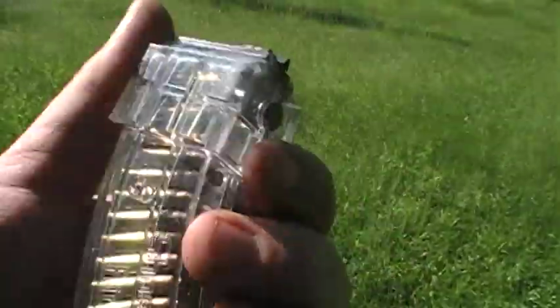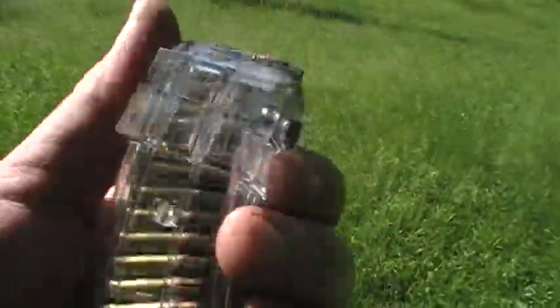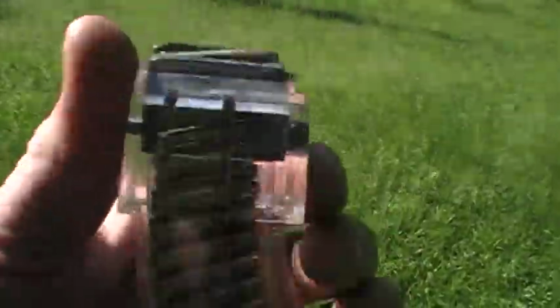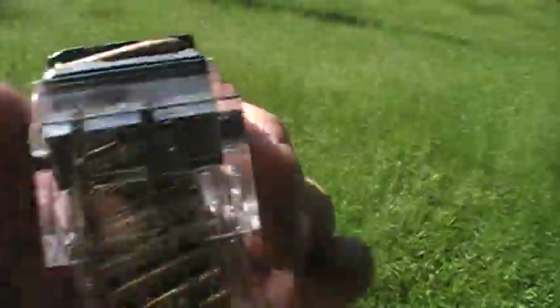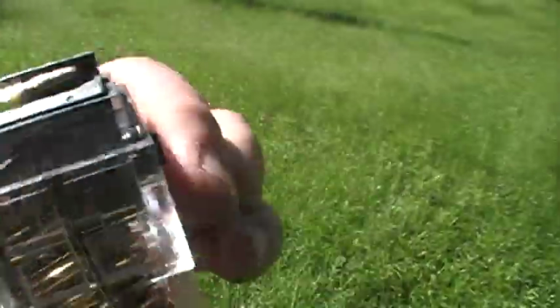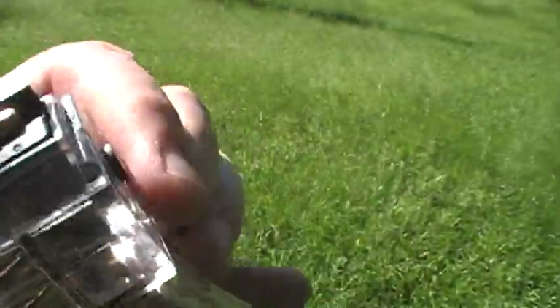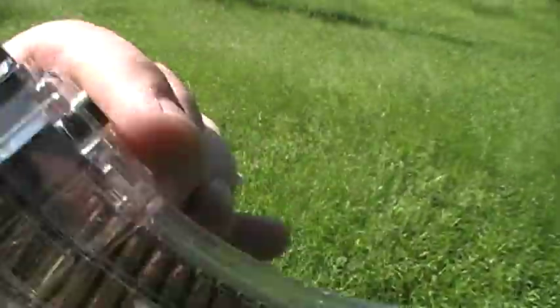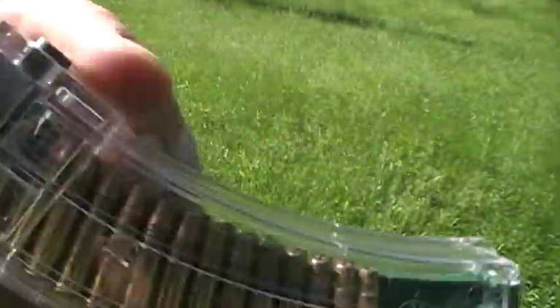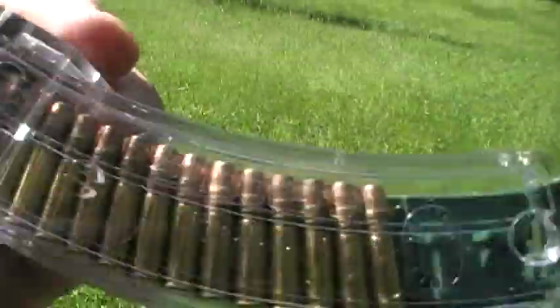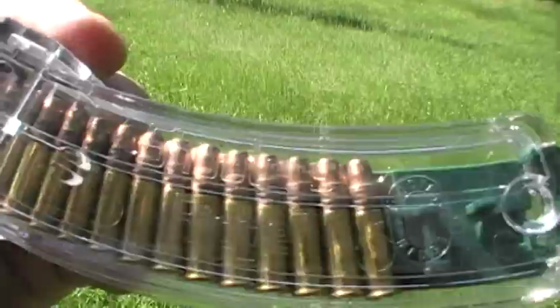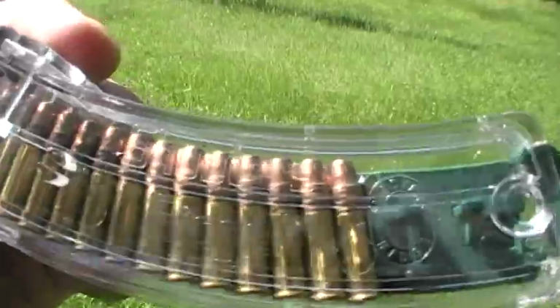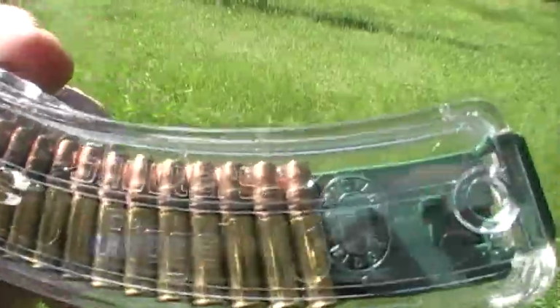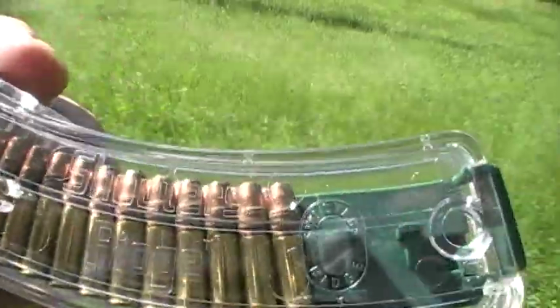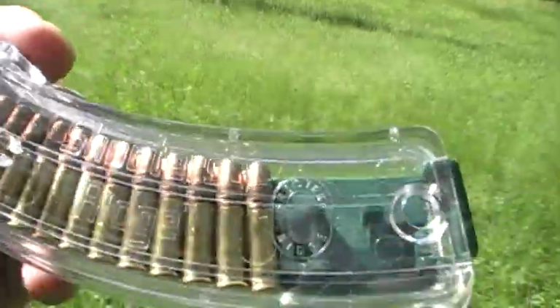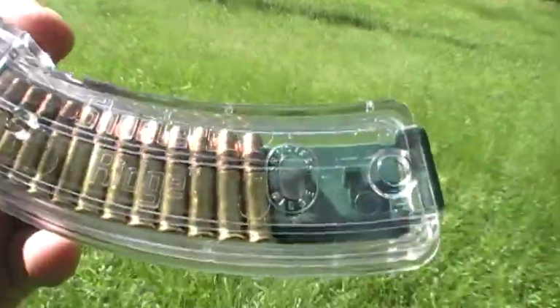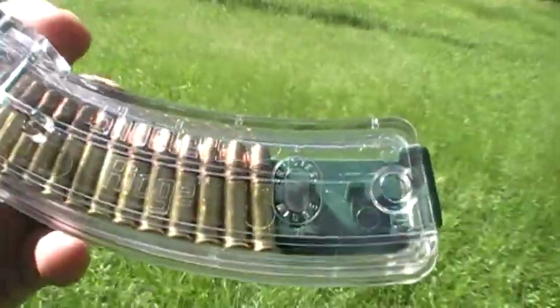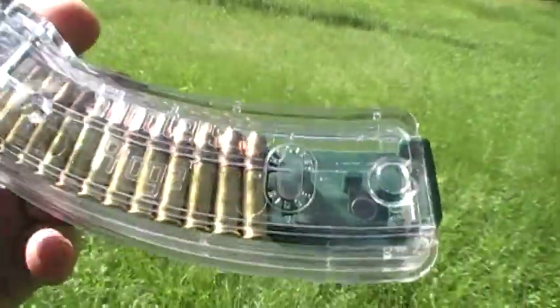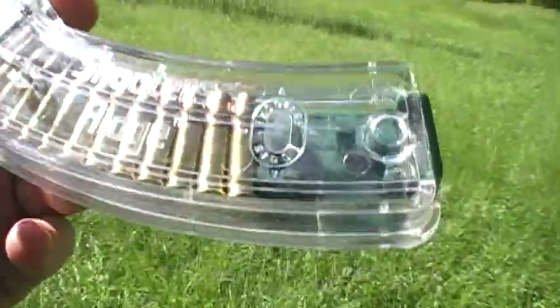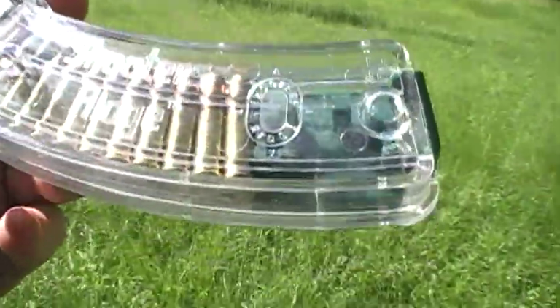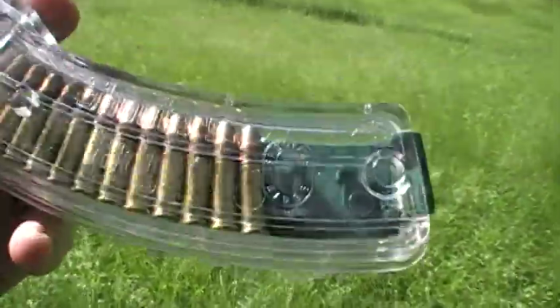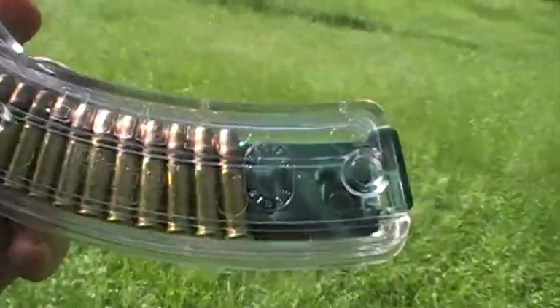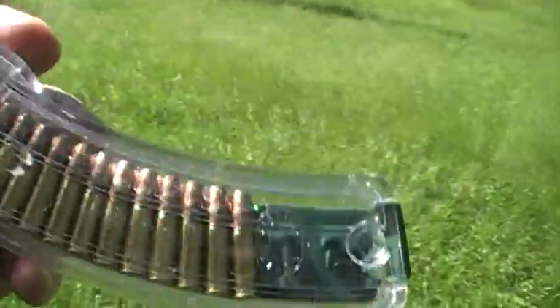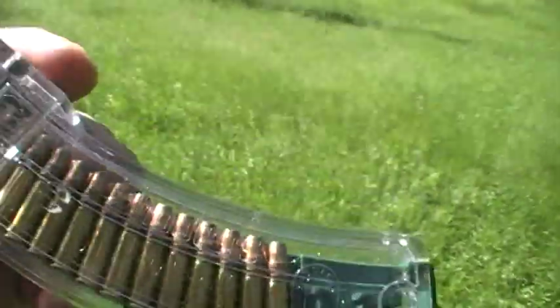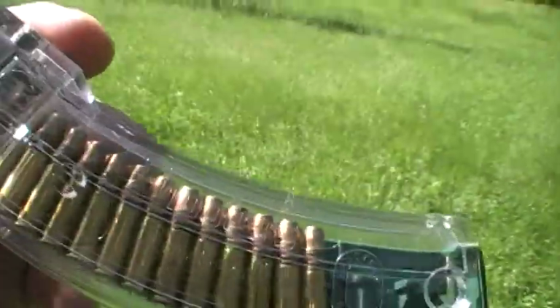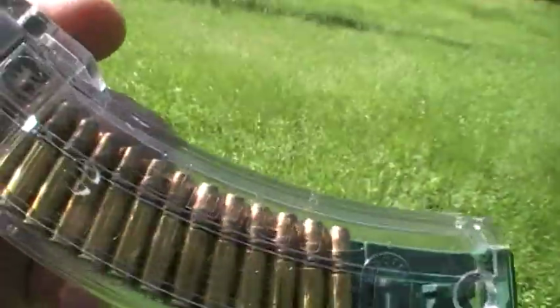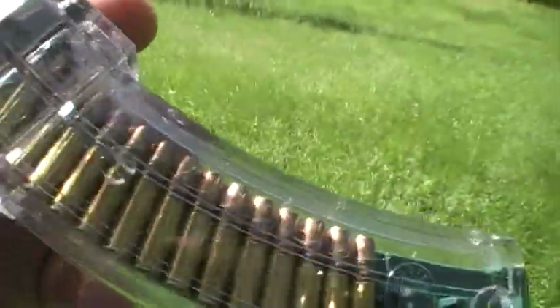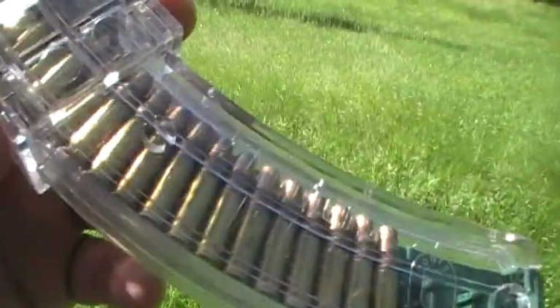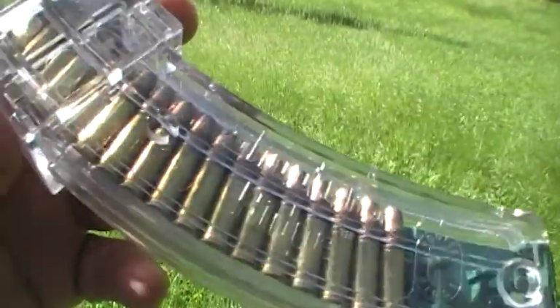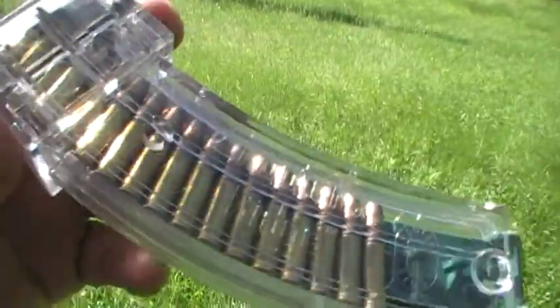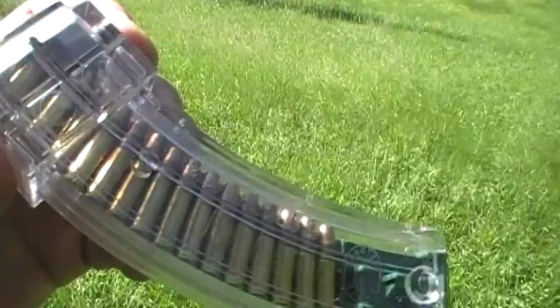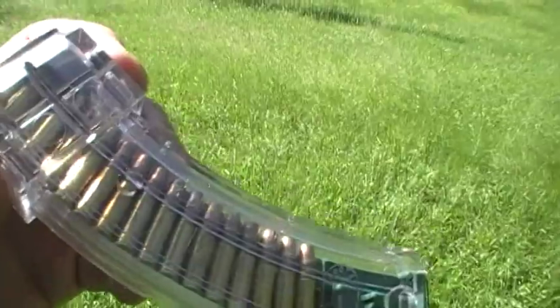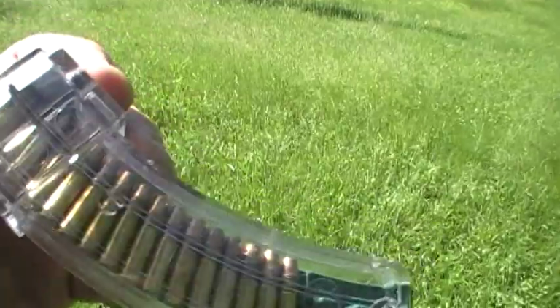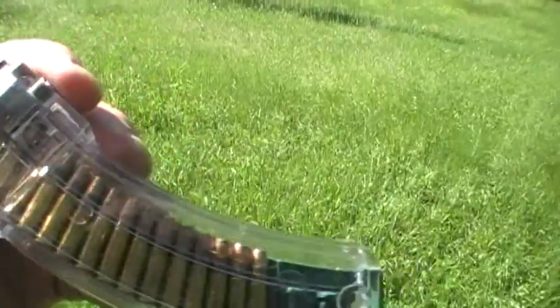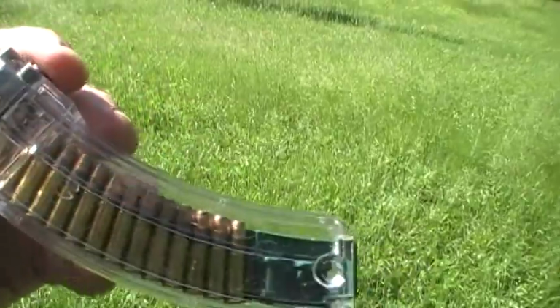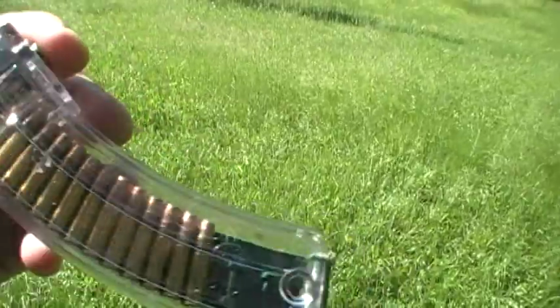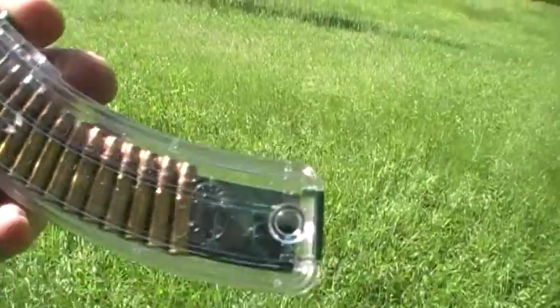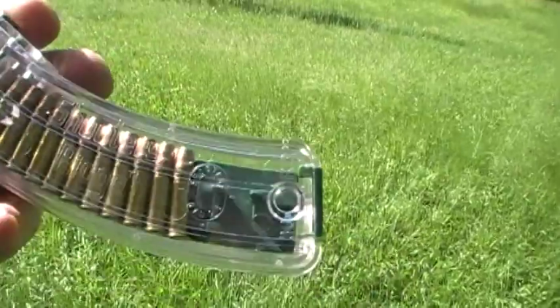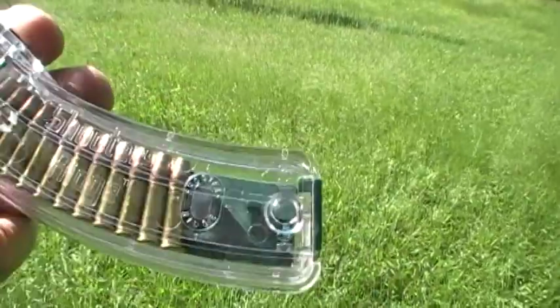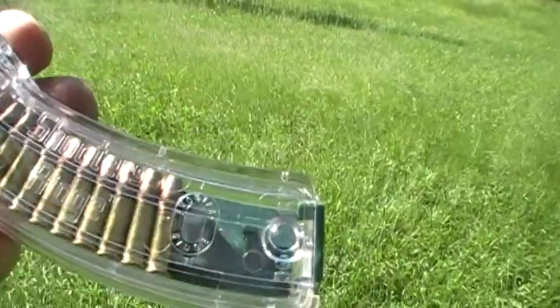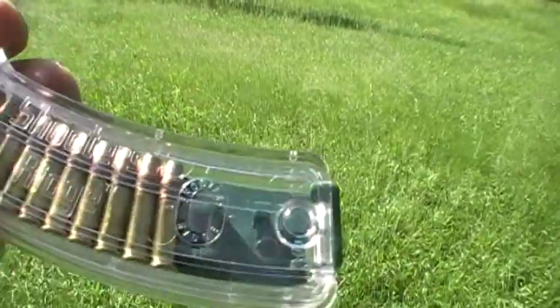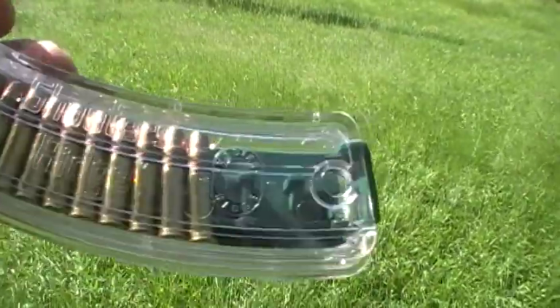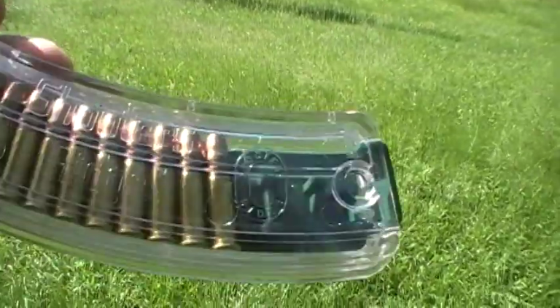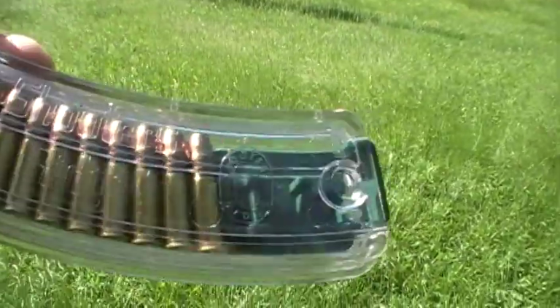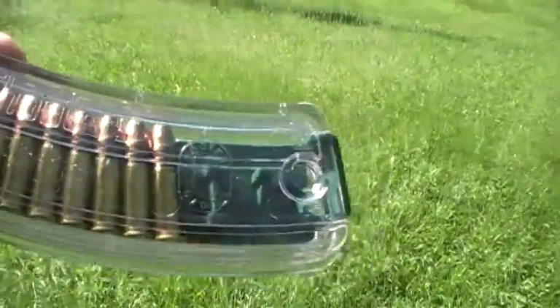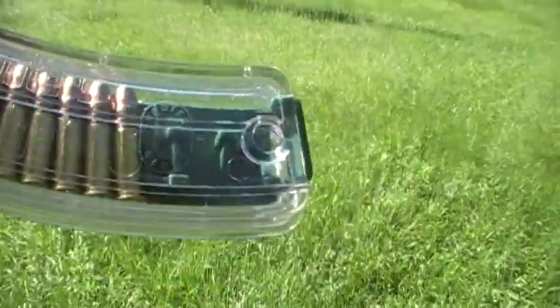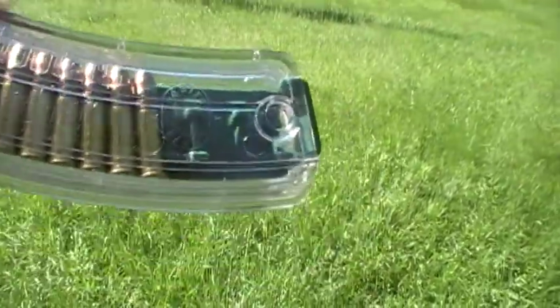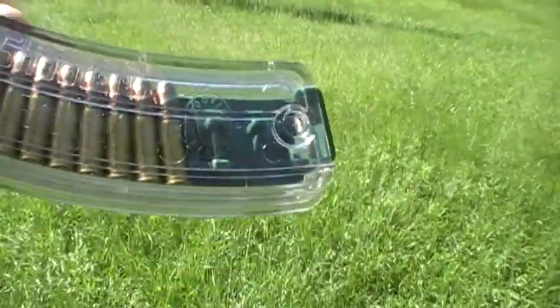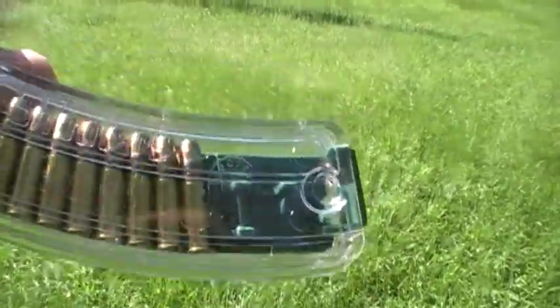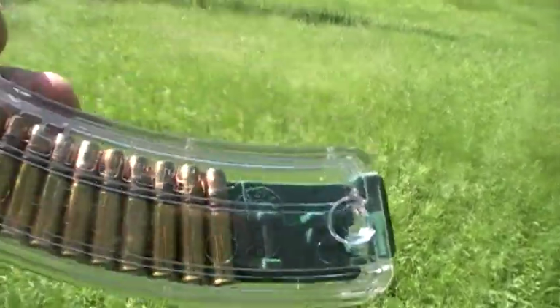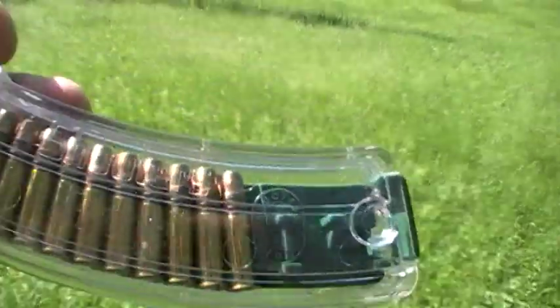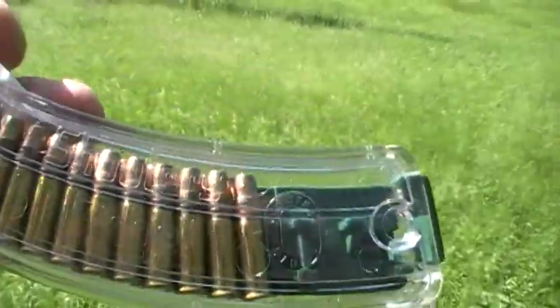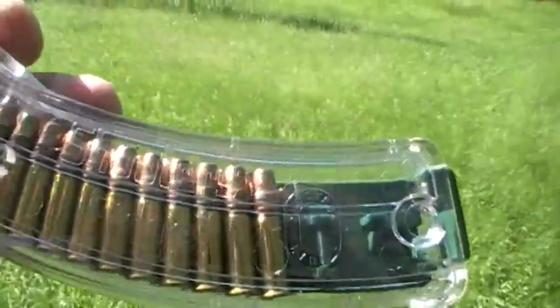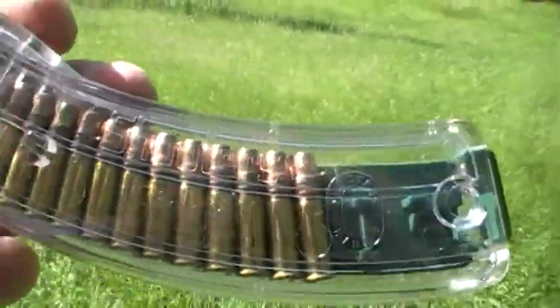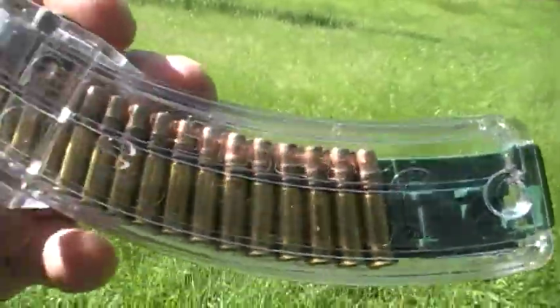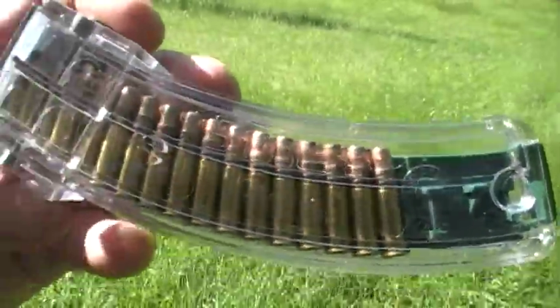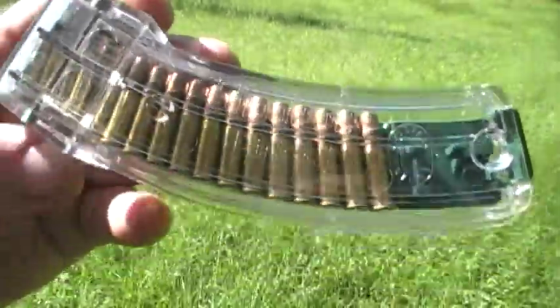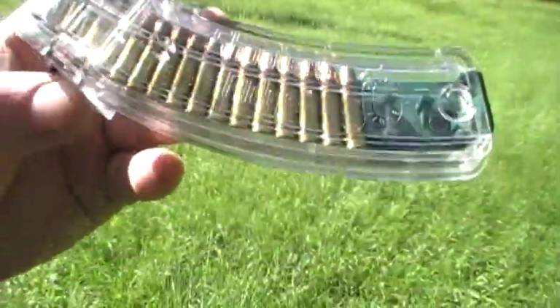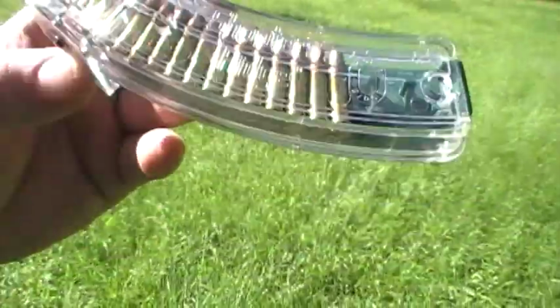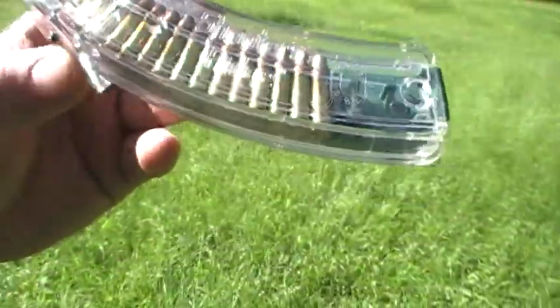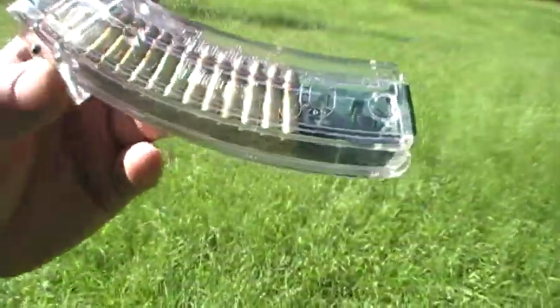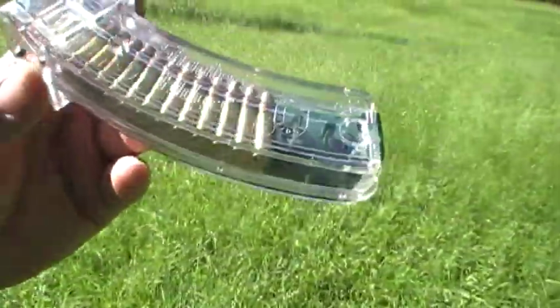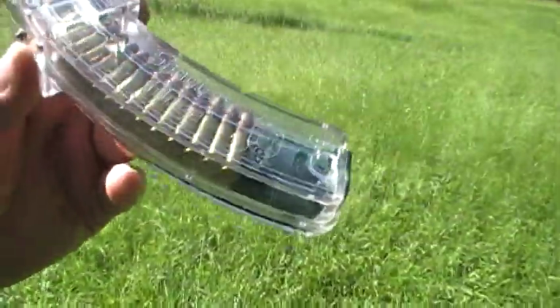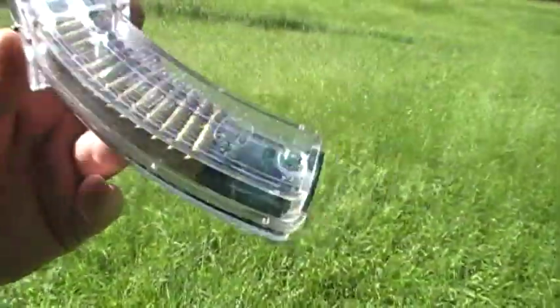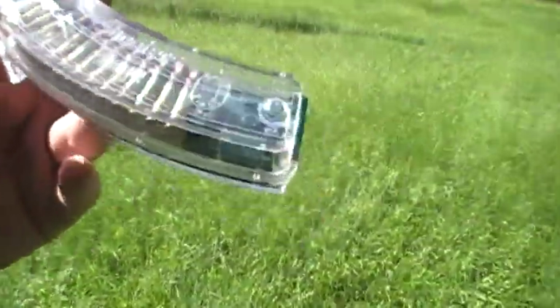We've been having some issues with it feeding into the Ruger 10/22. We're going to try and take it back and trade it for some Ruger mags.